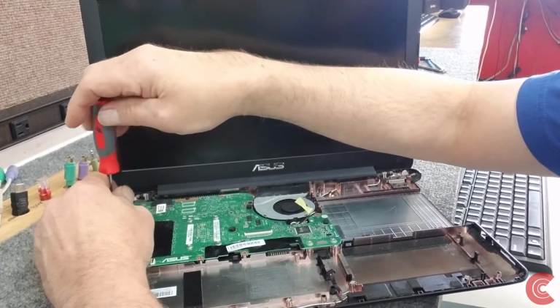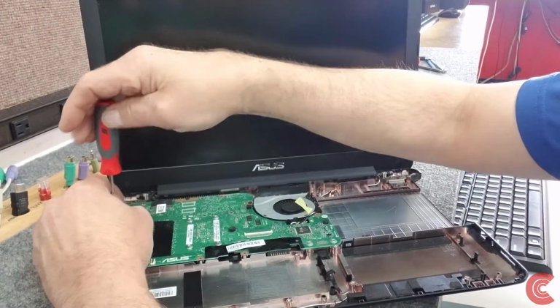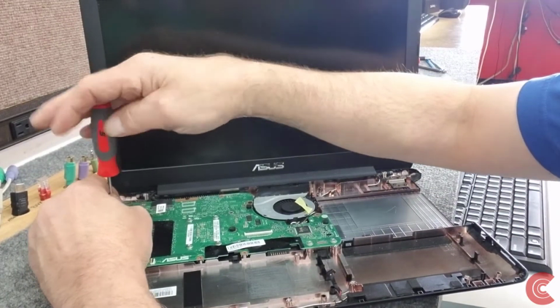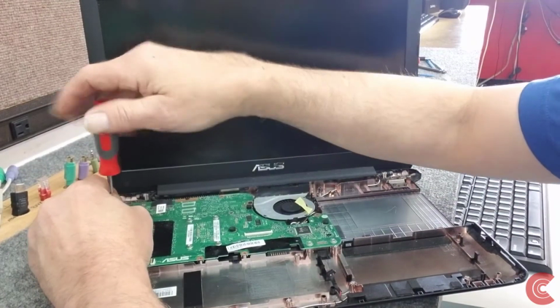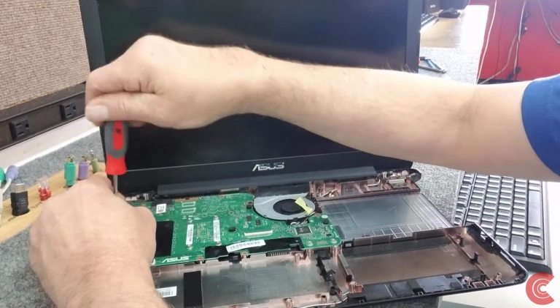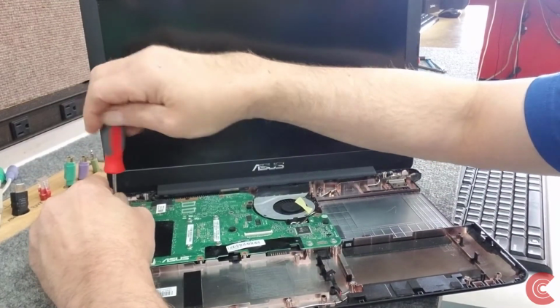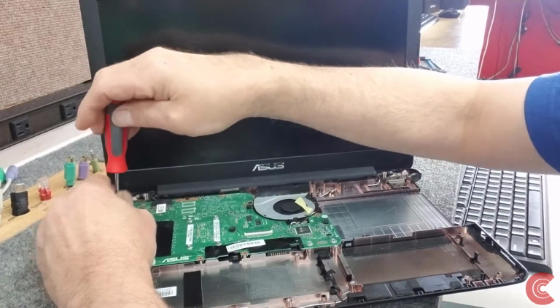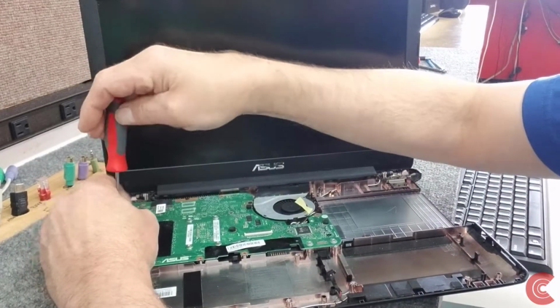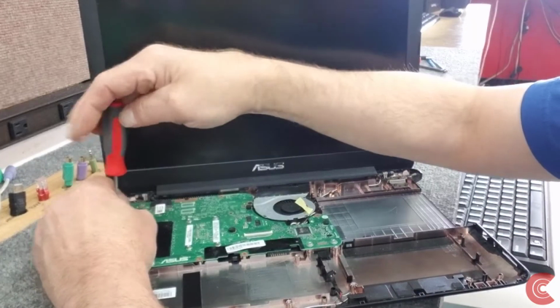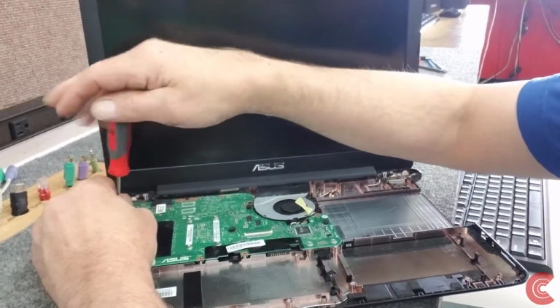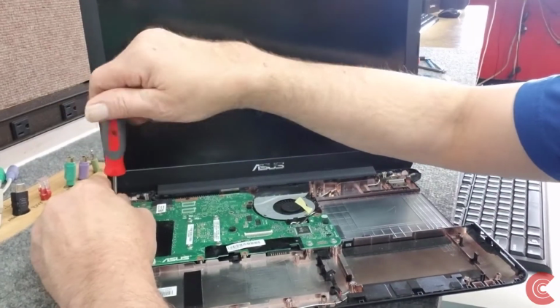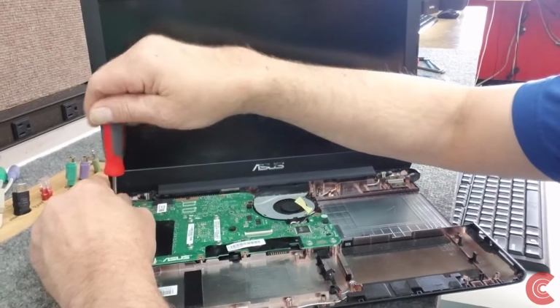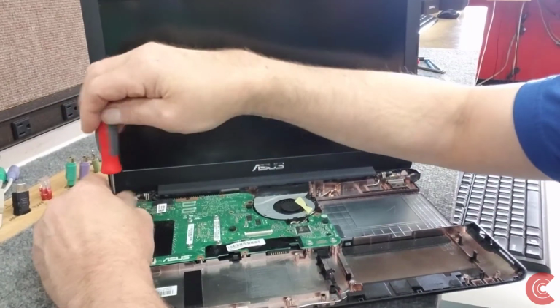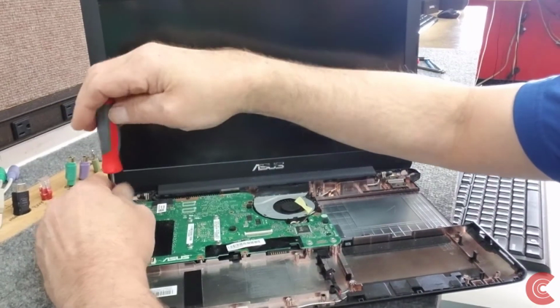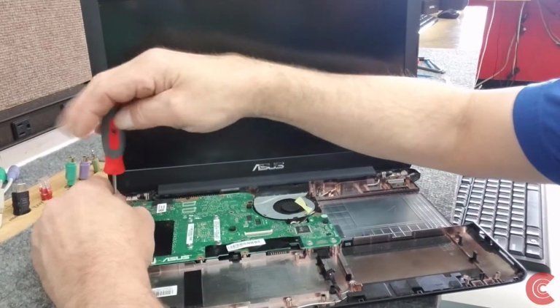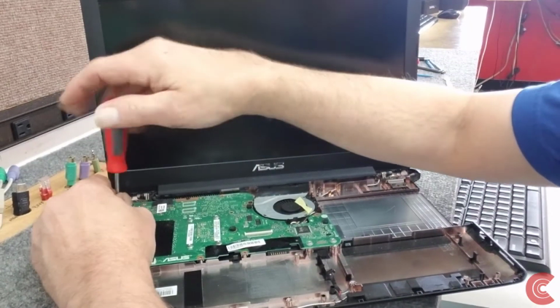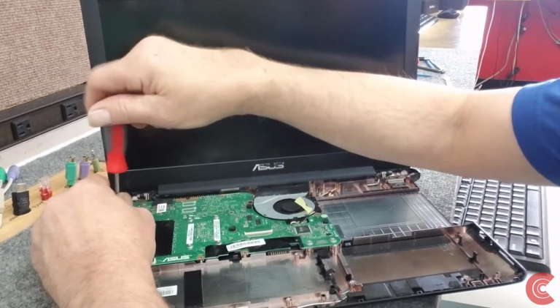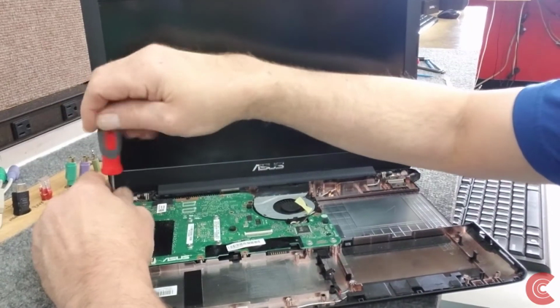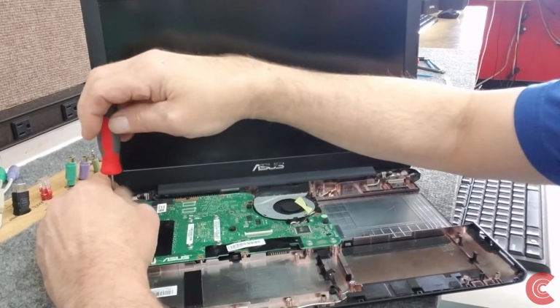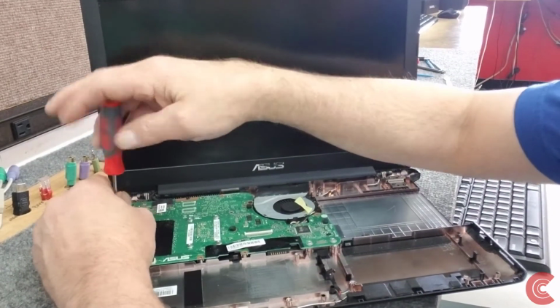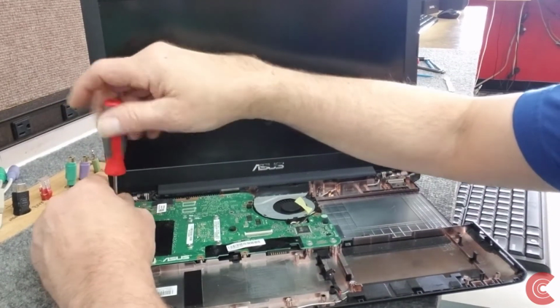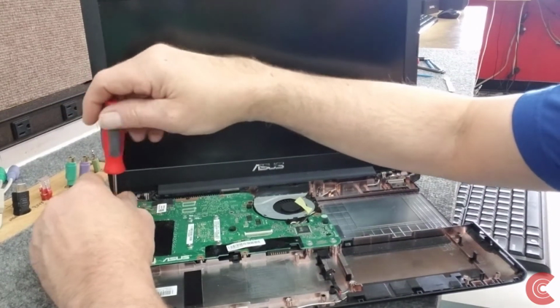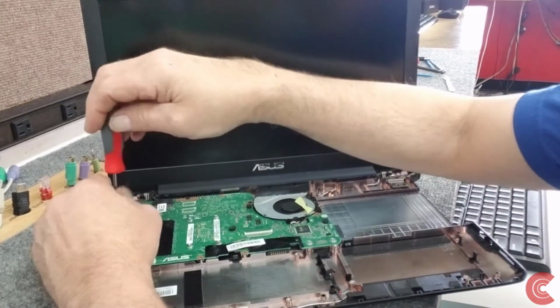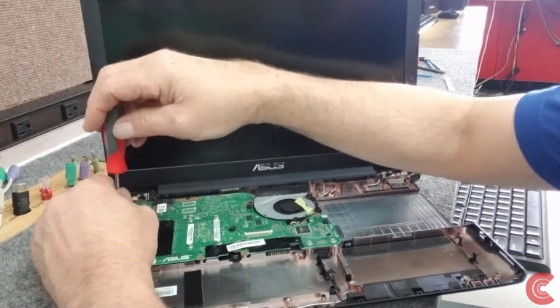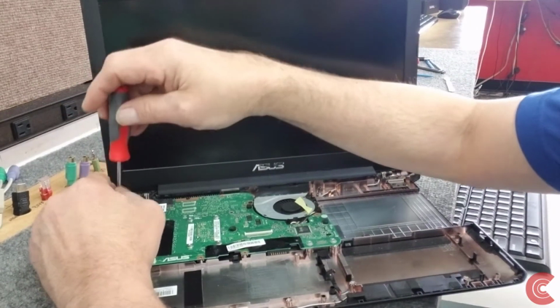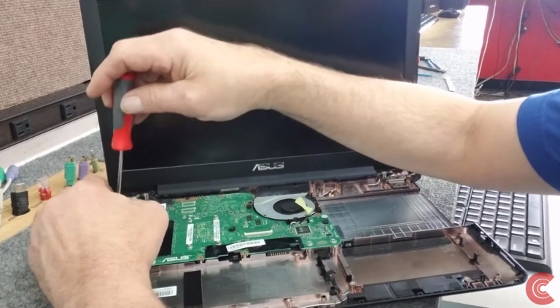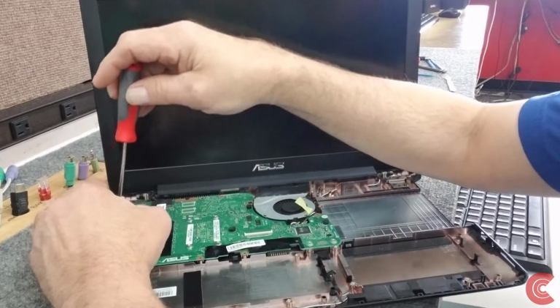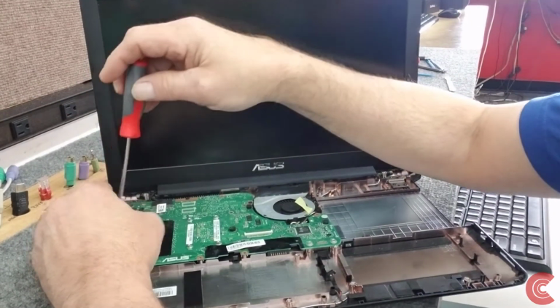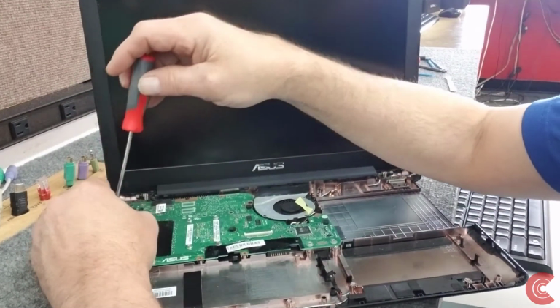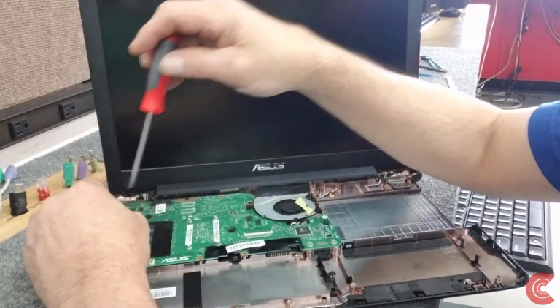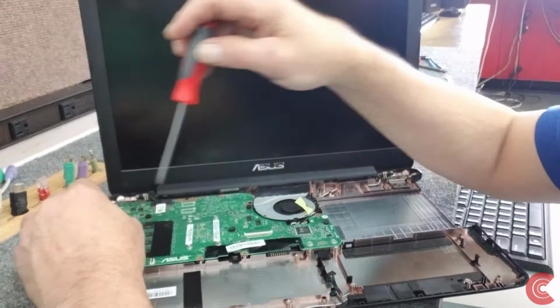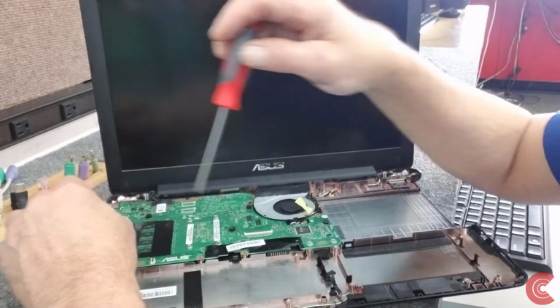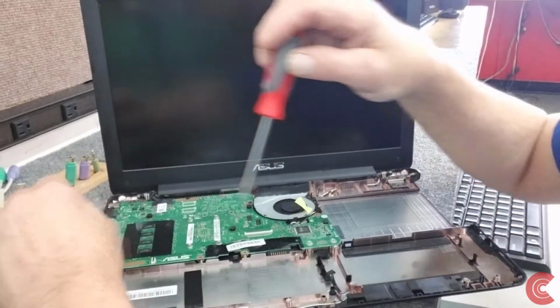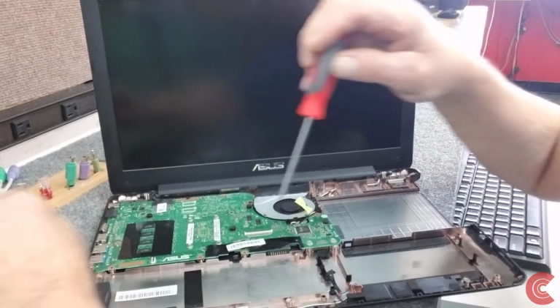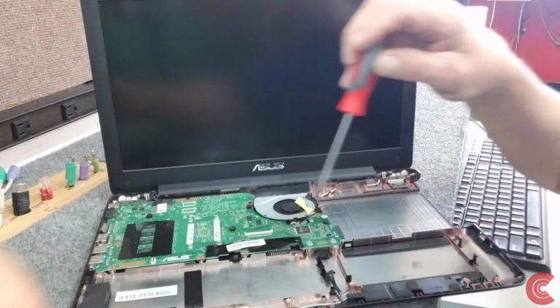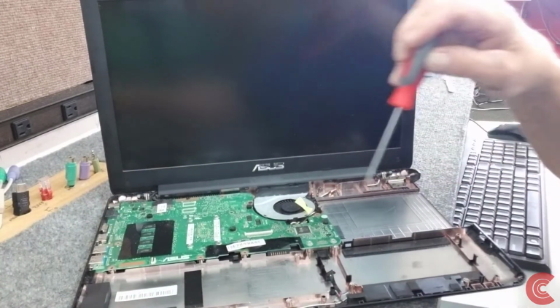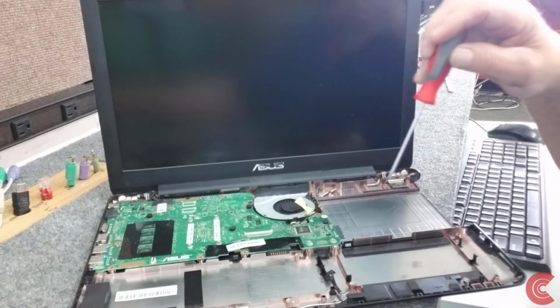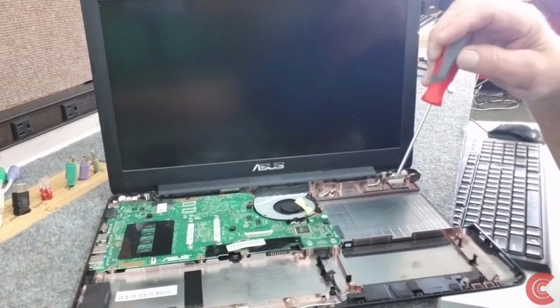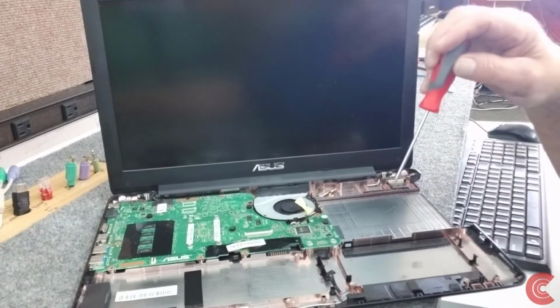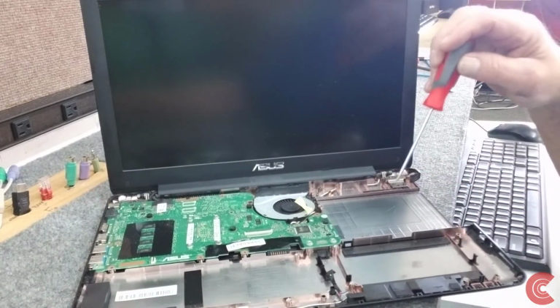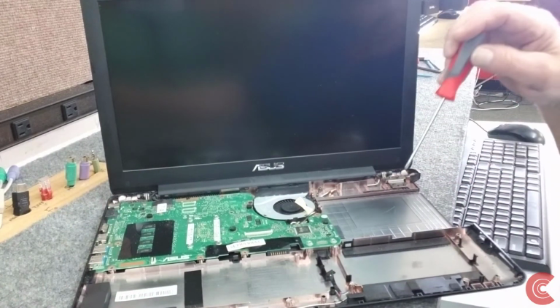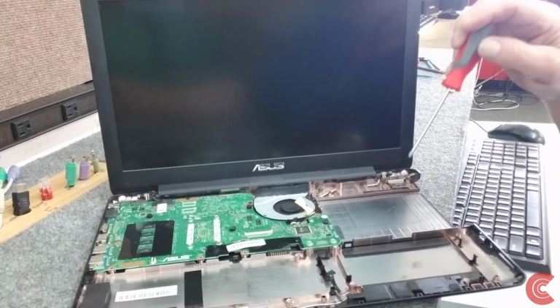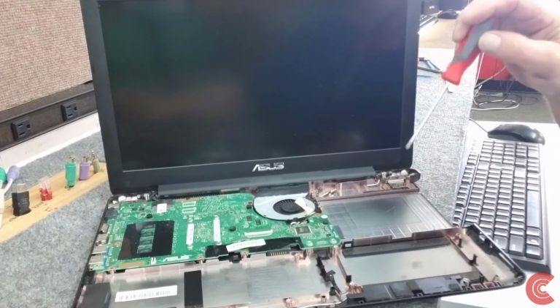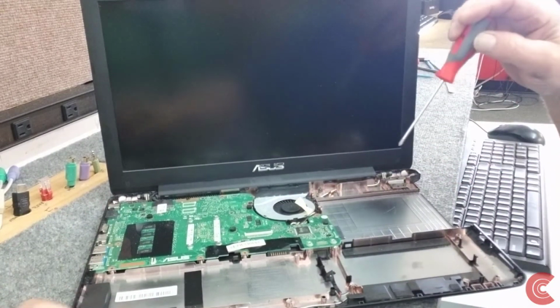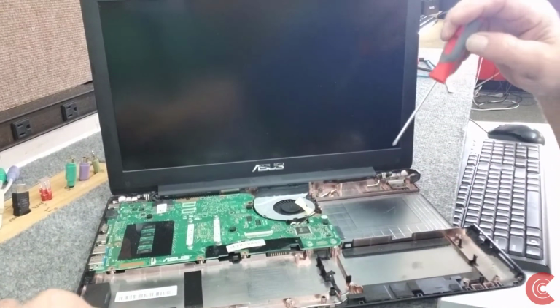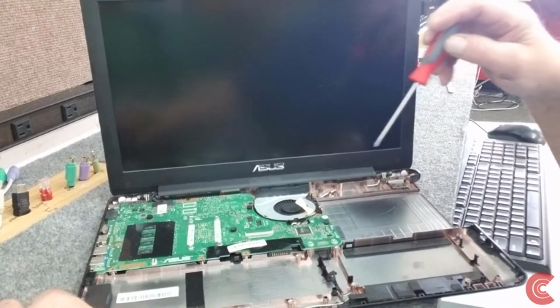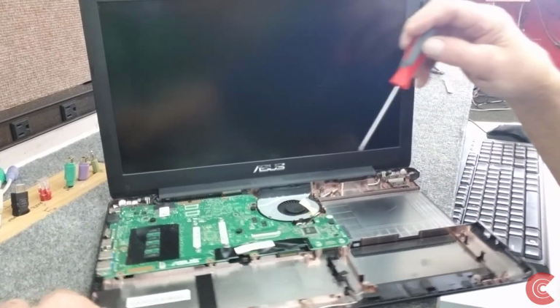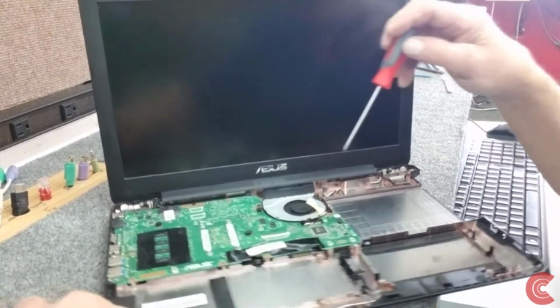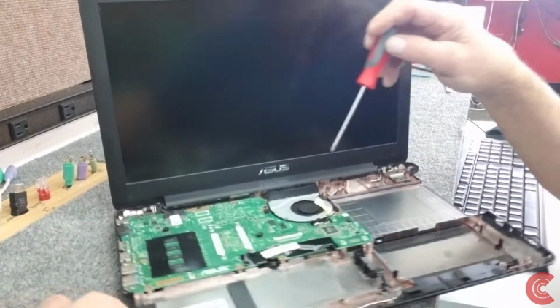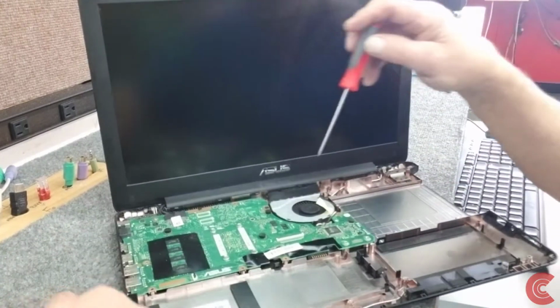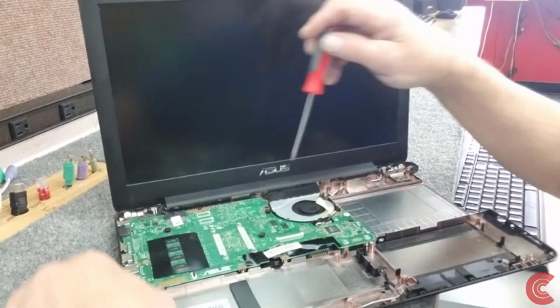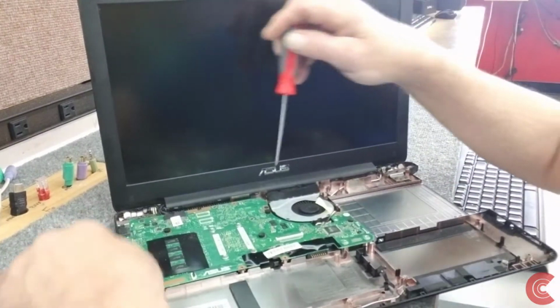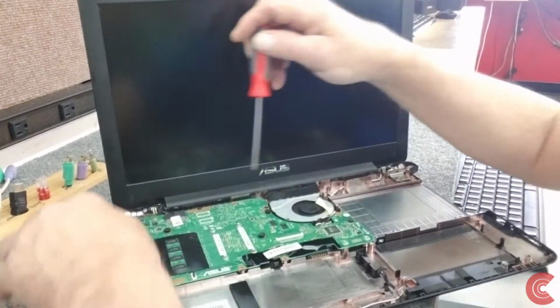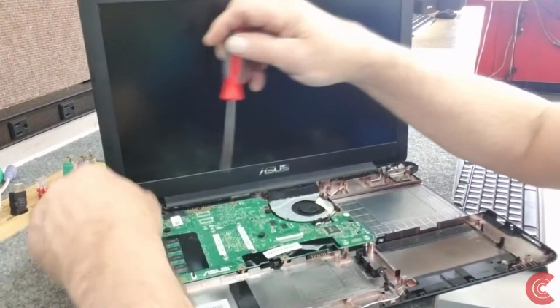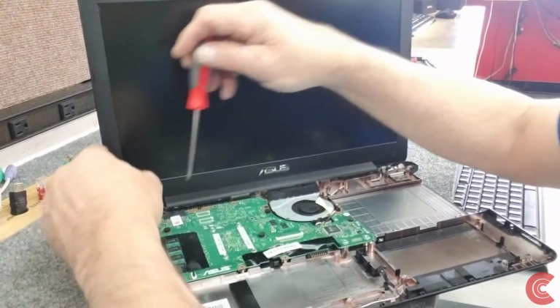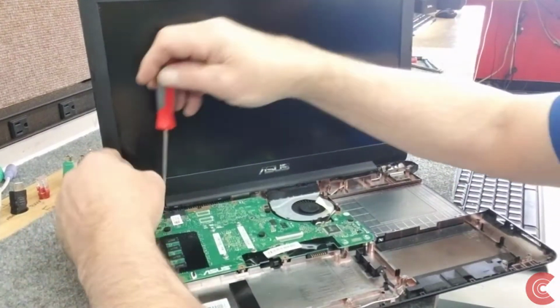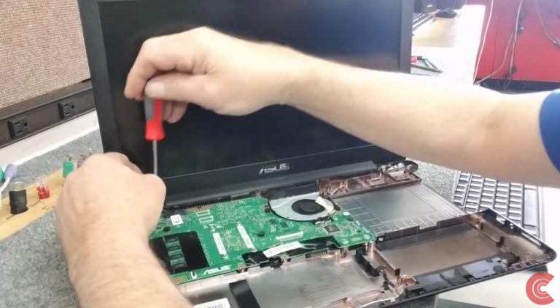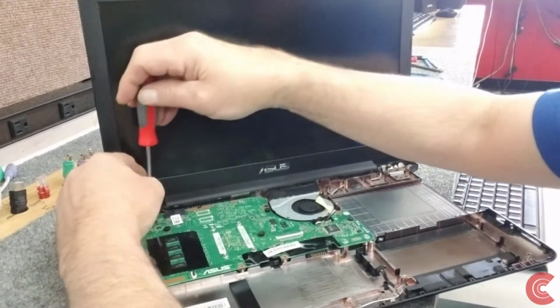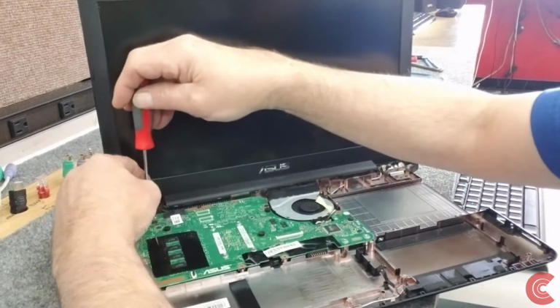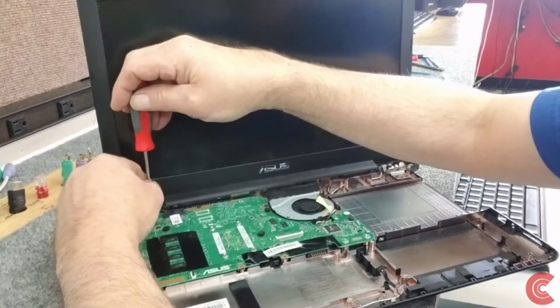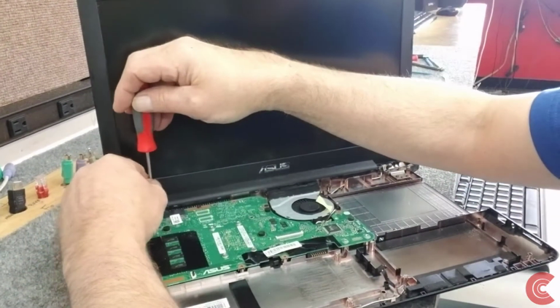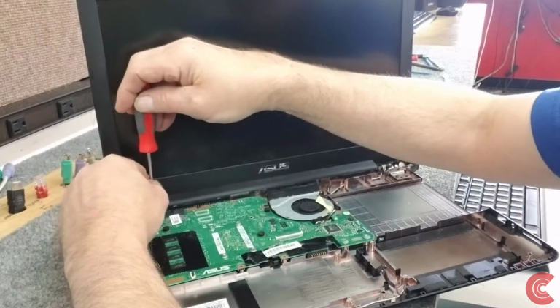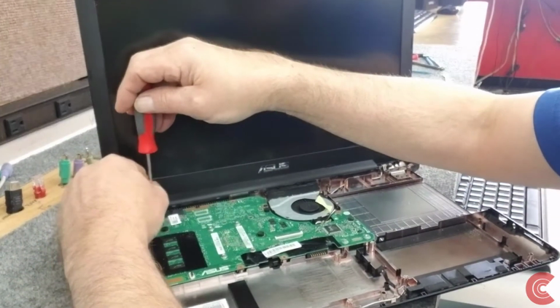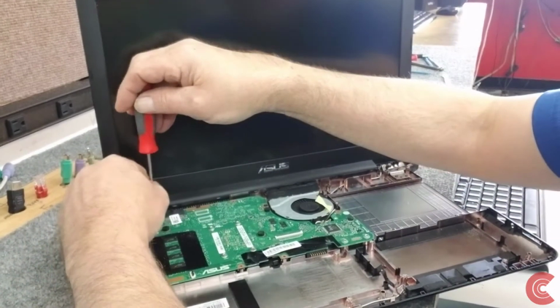Always be careful handling this stuff — make sure you're anti-static, which I am.